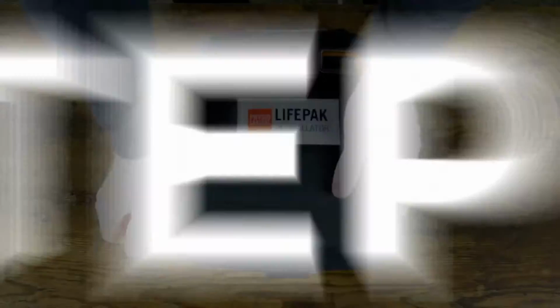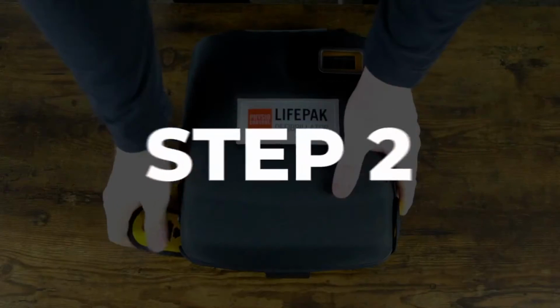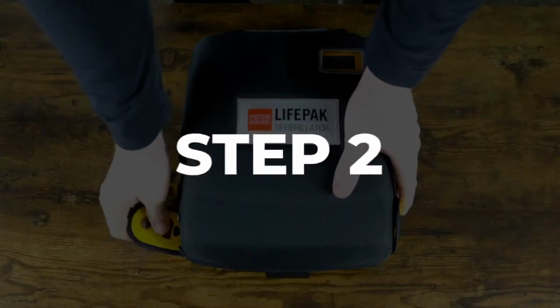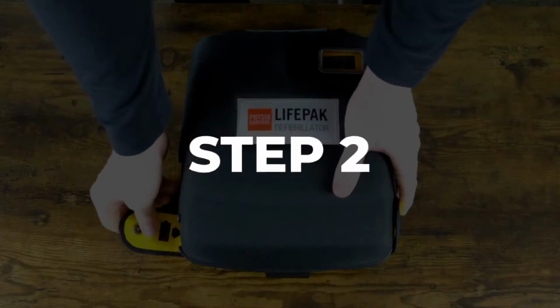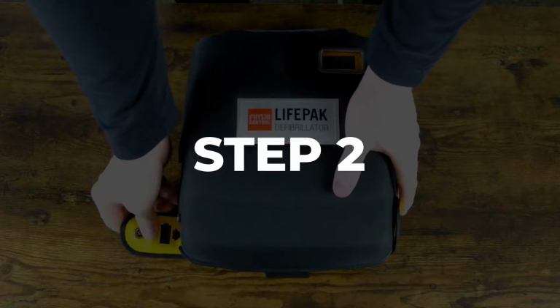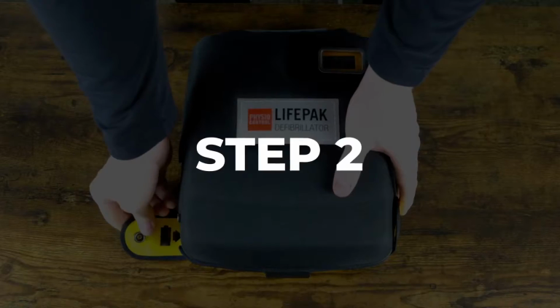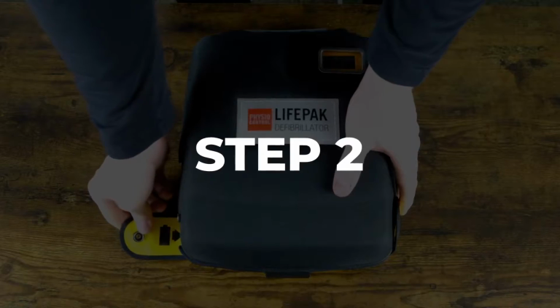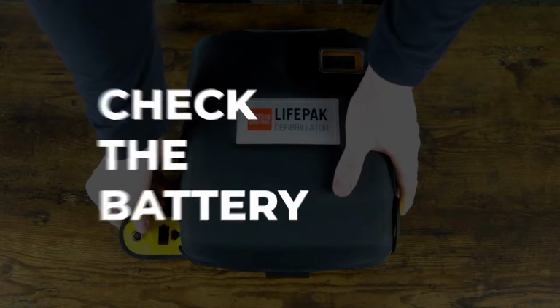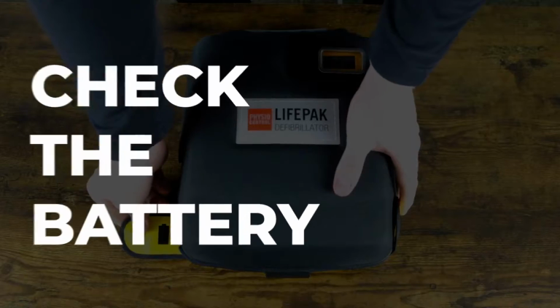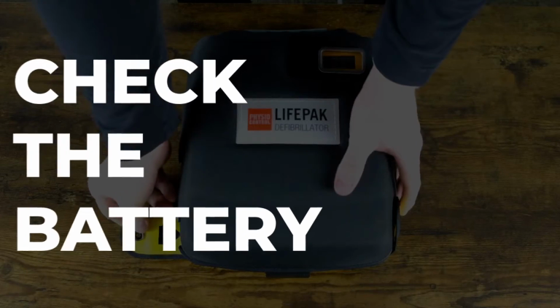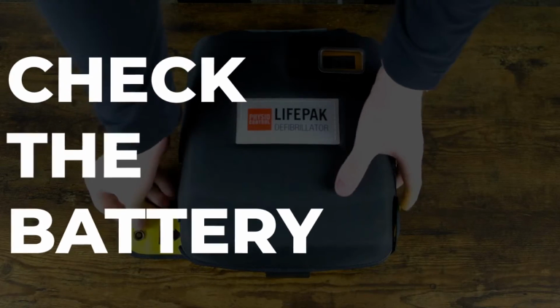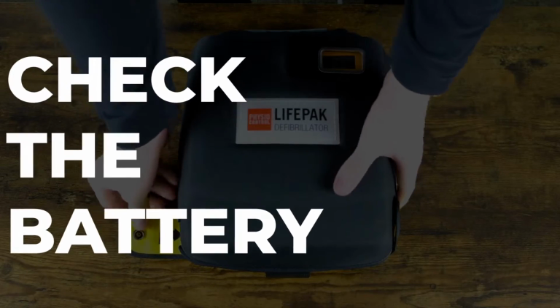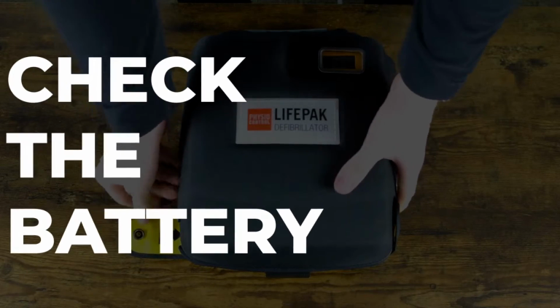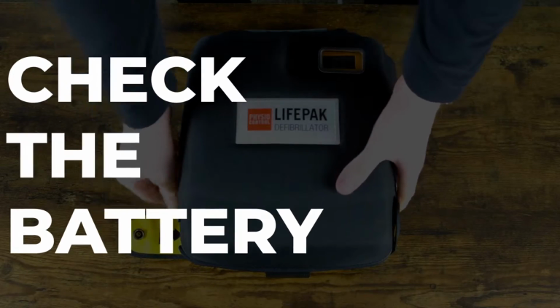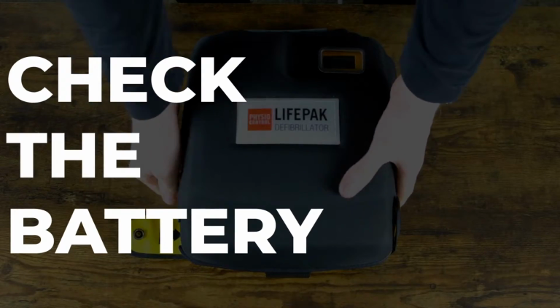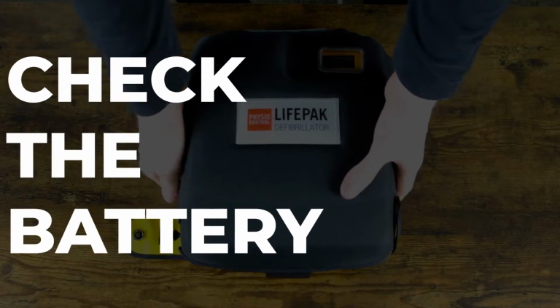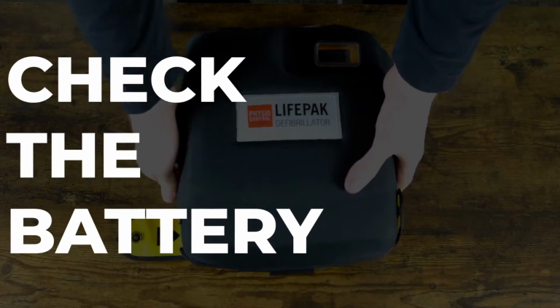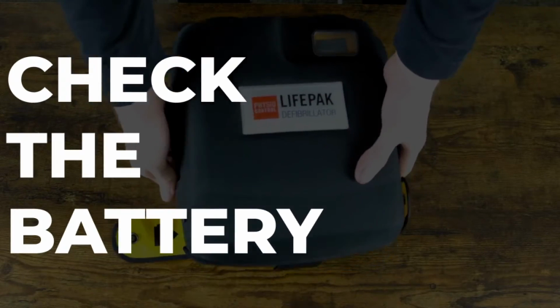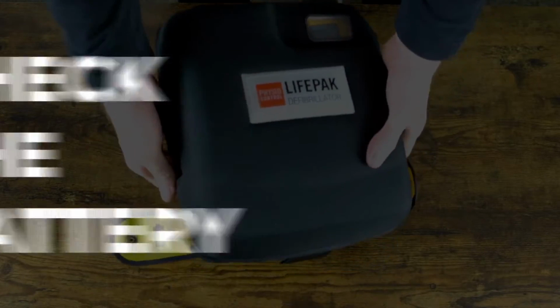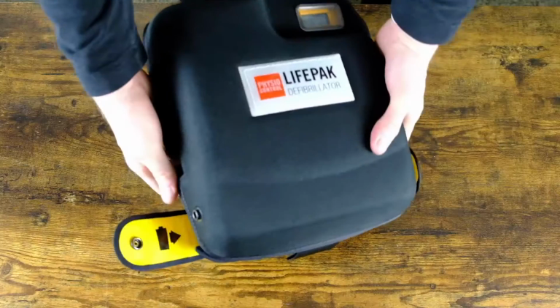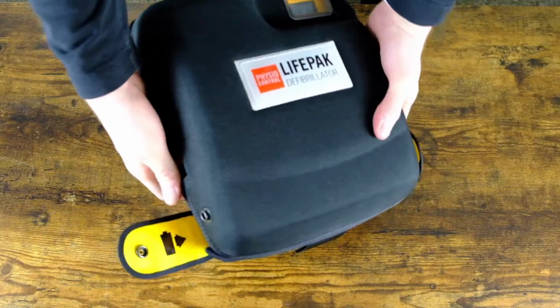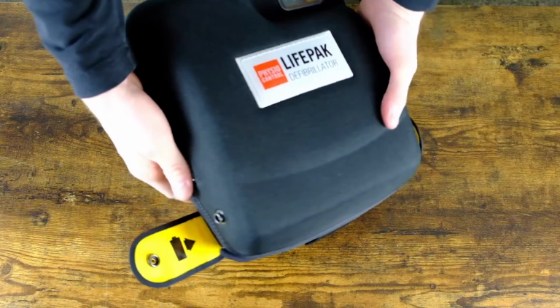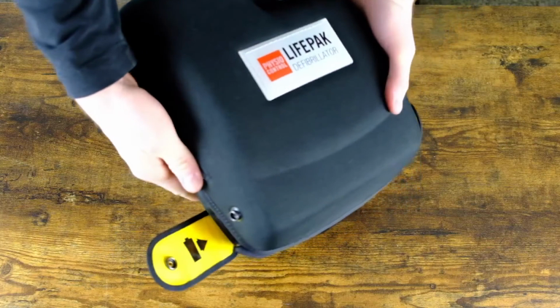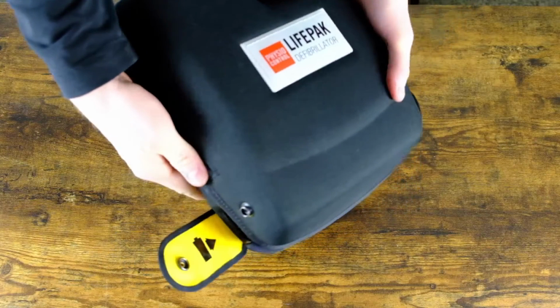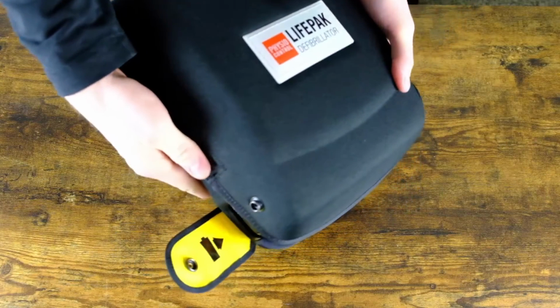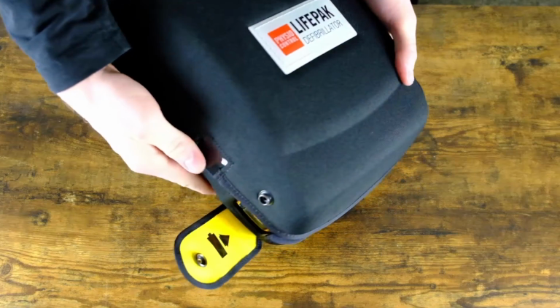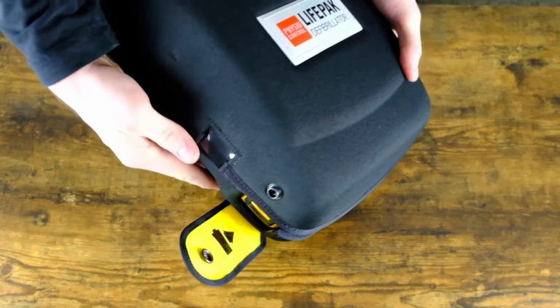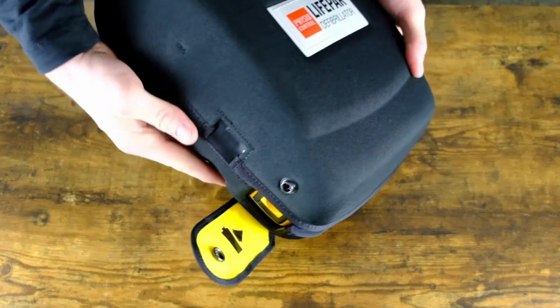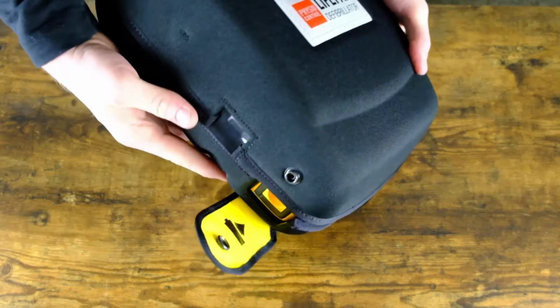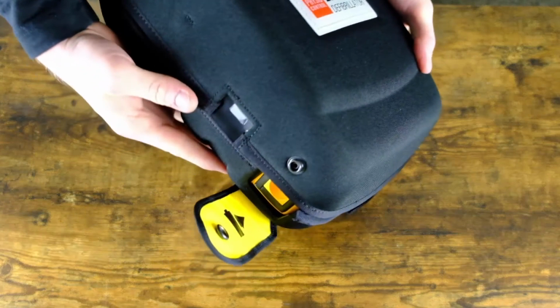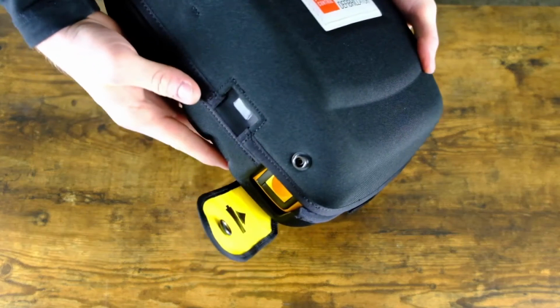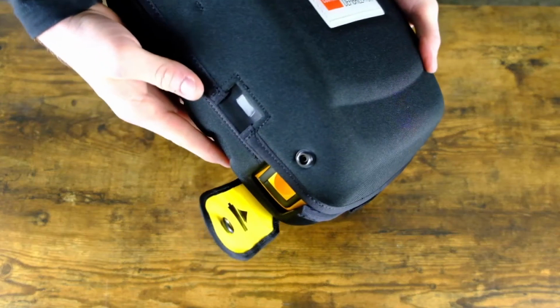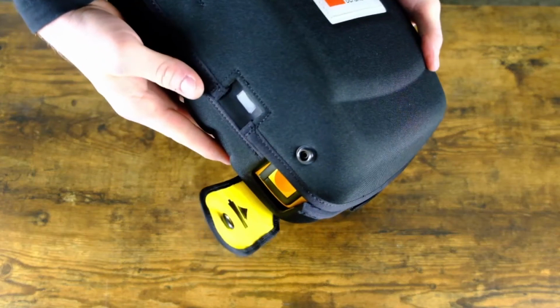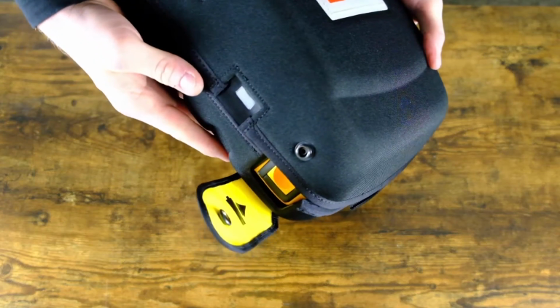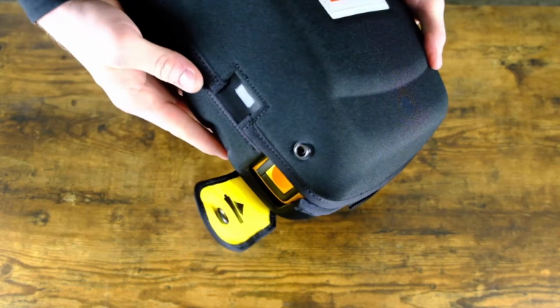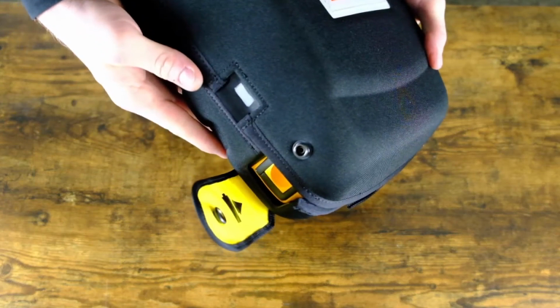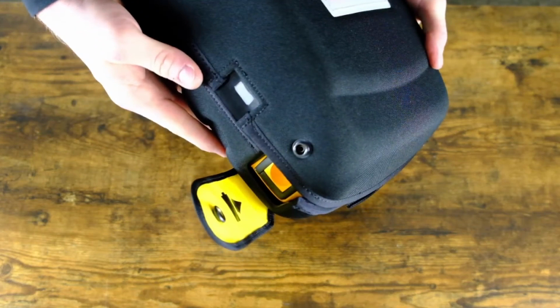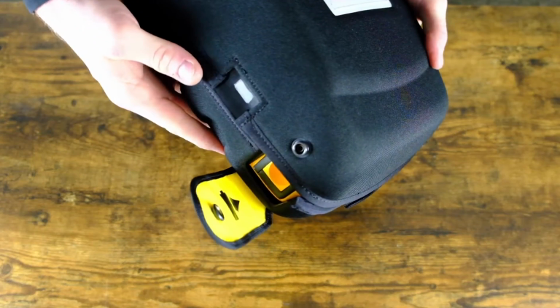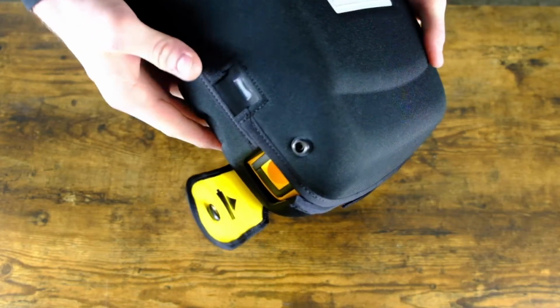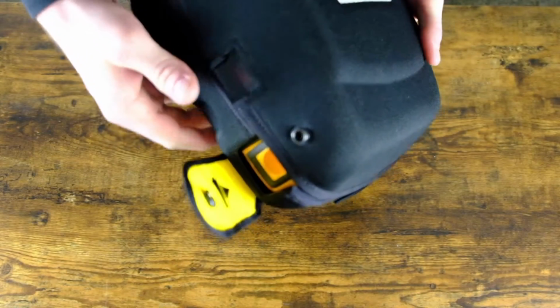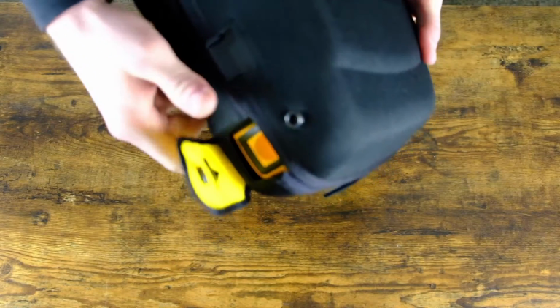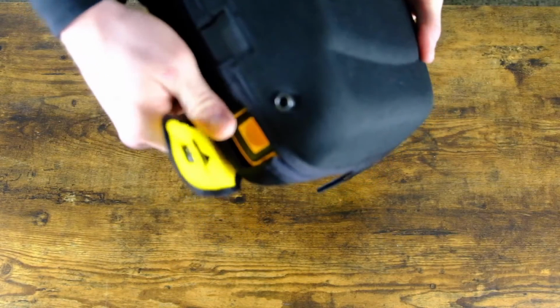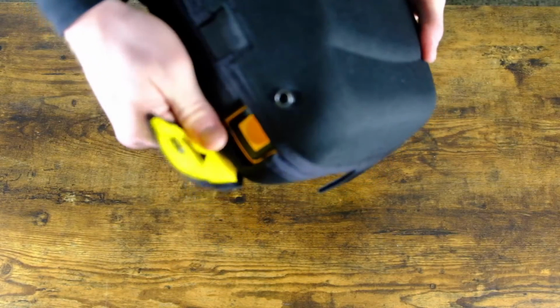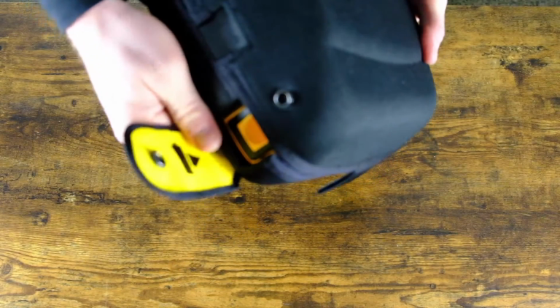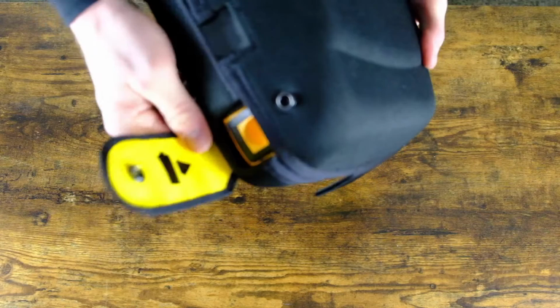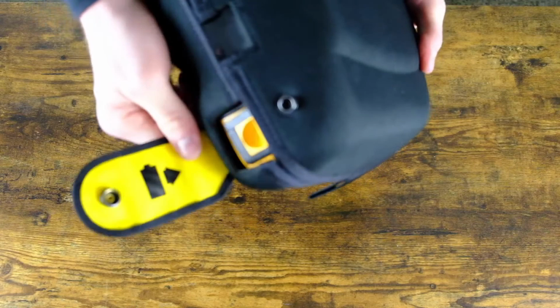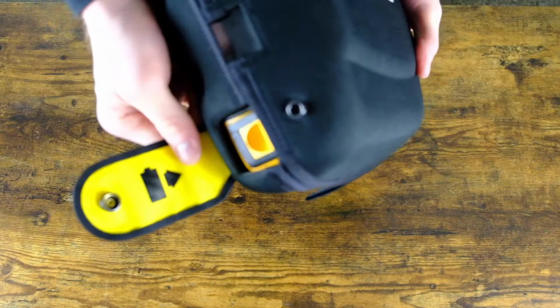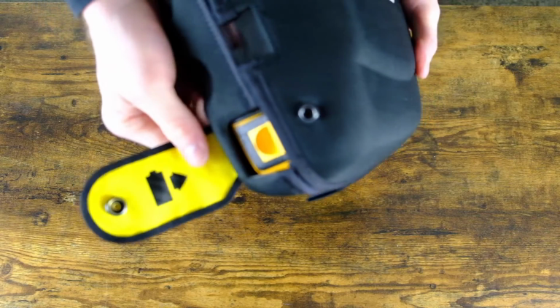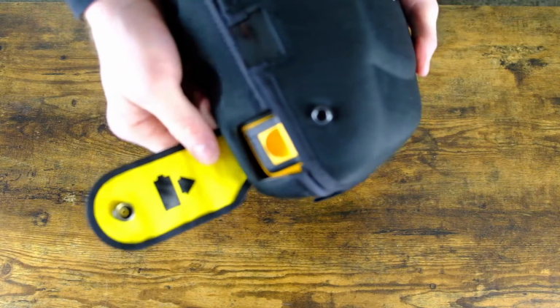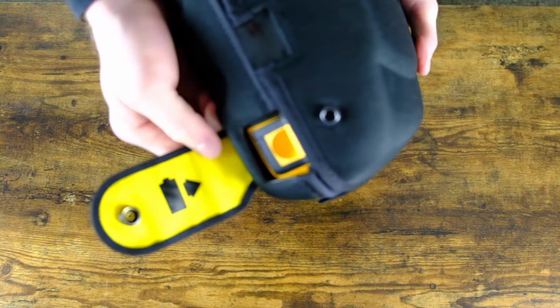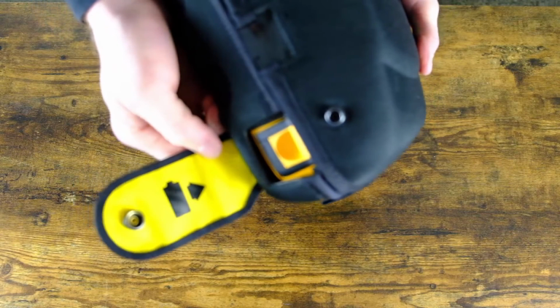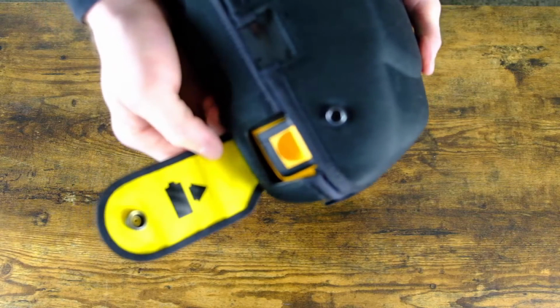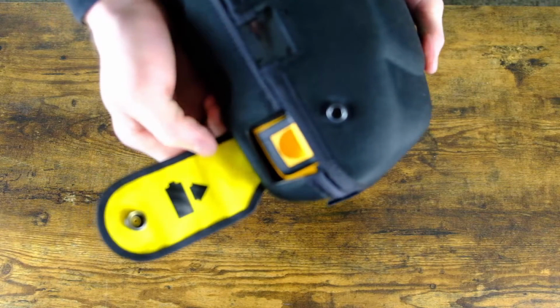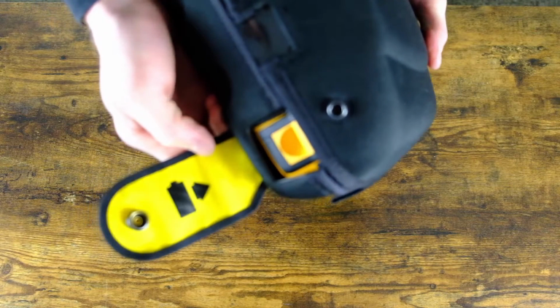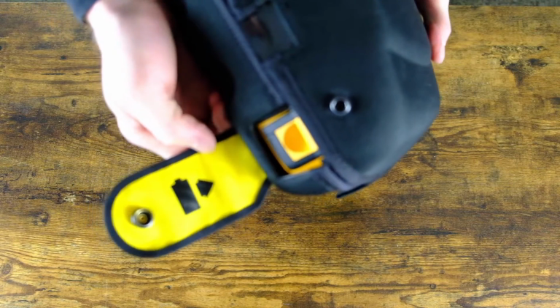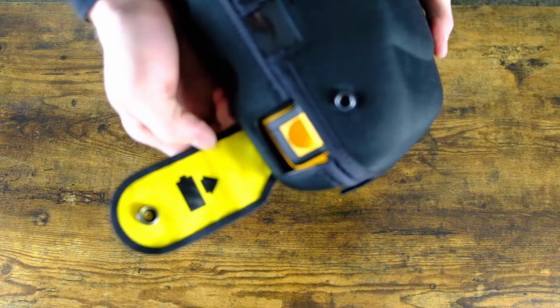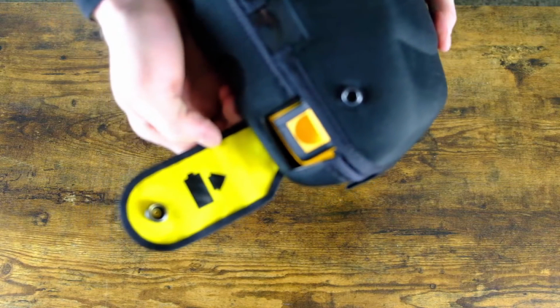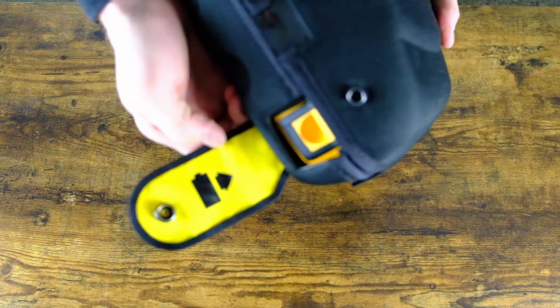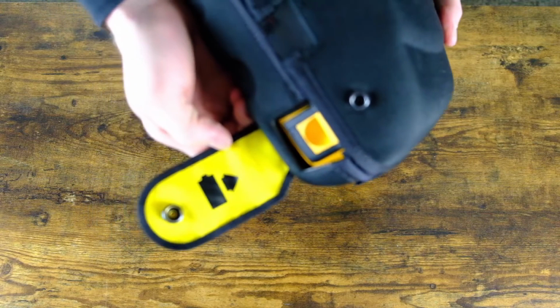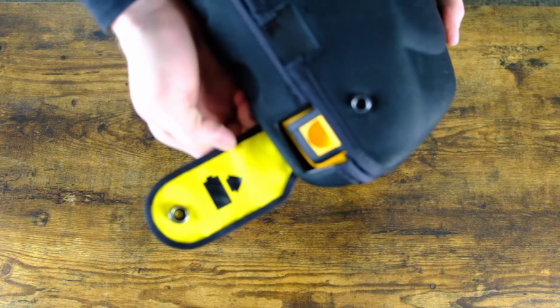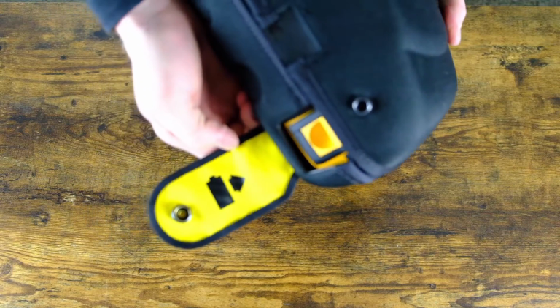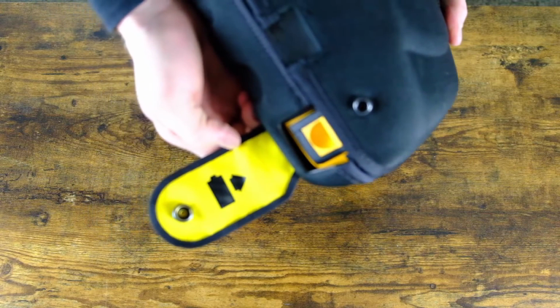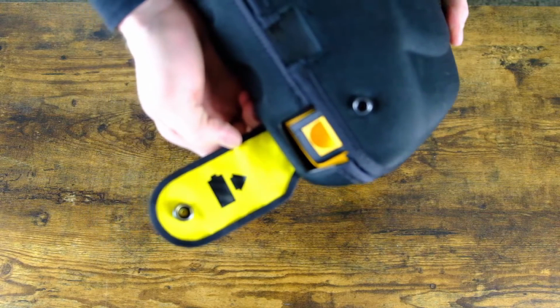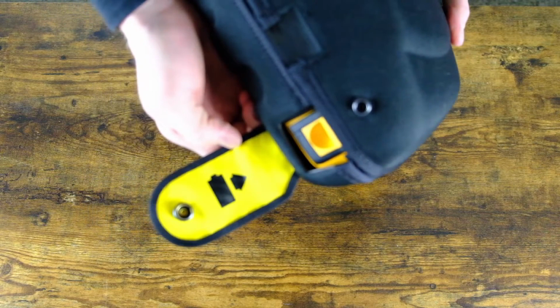Step 2: check the battery. The battery is located on the side and you will not be able to see the expiration date. Do not remove the battery from the AED.